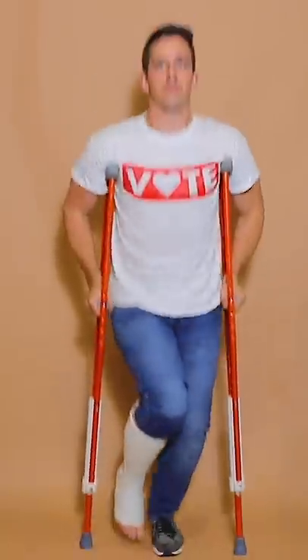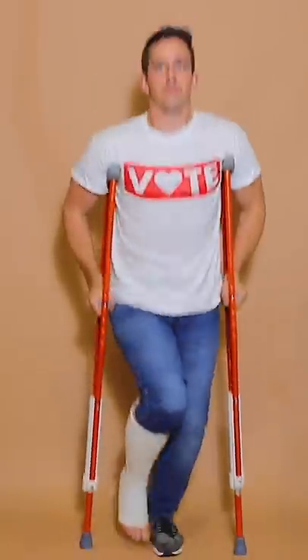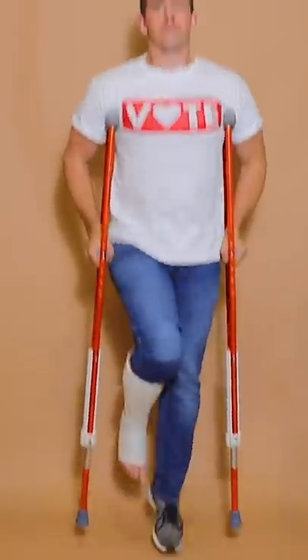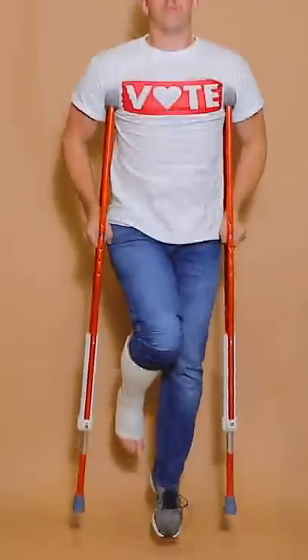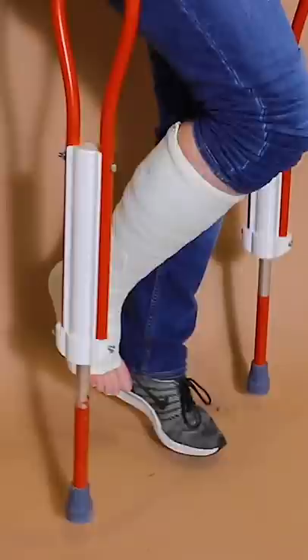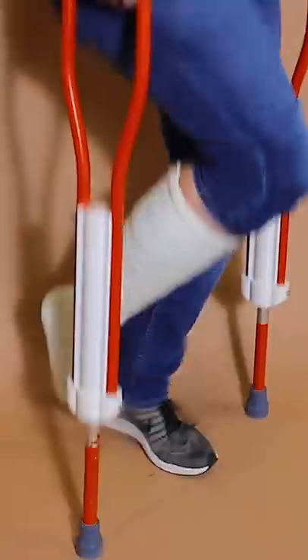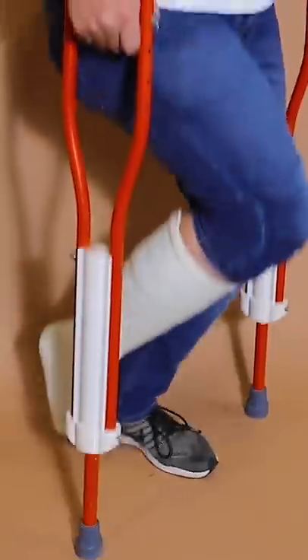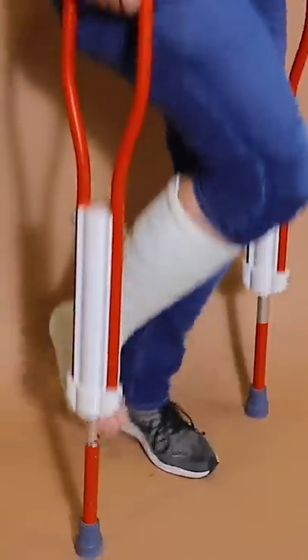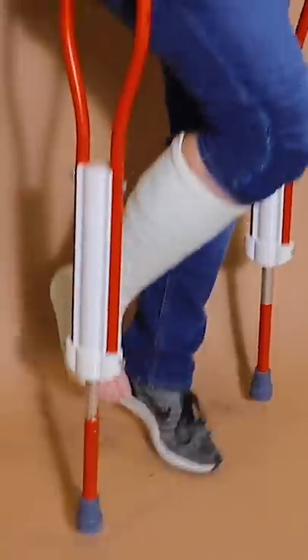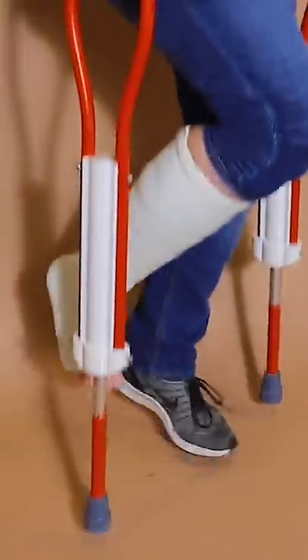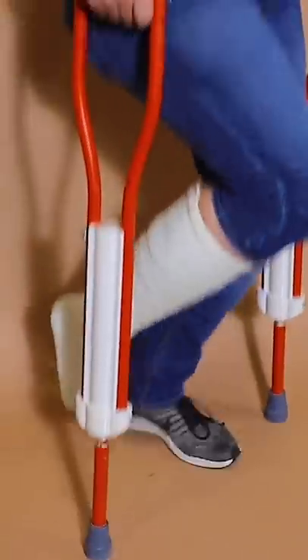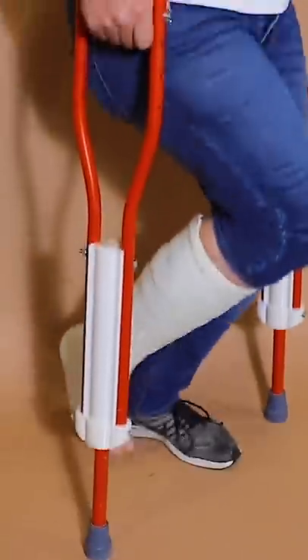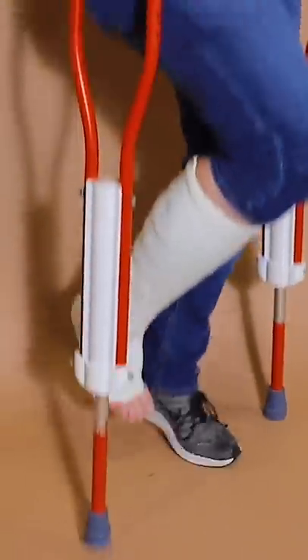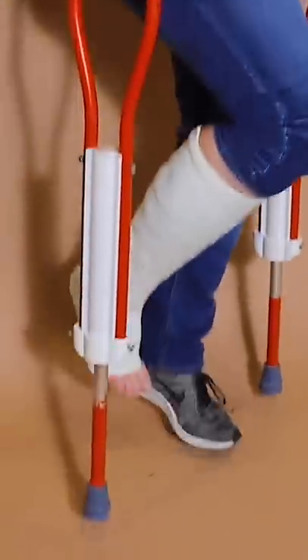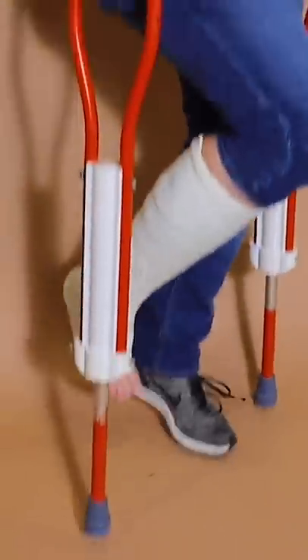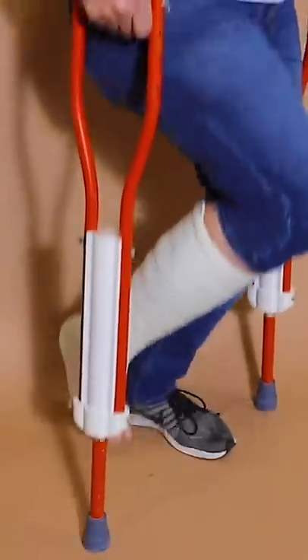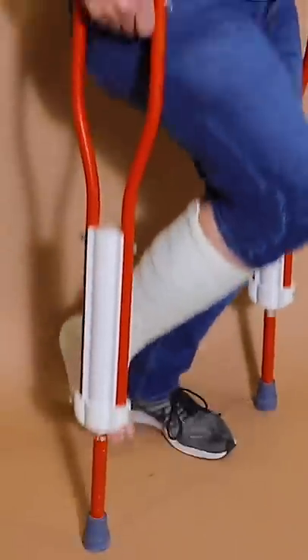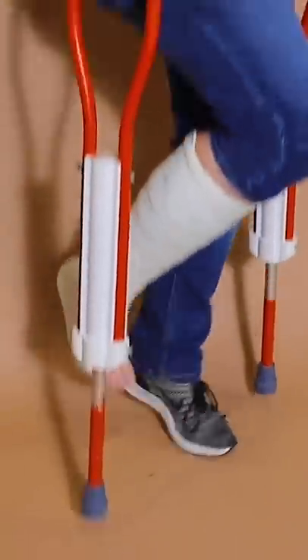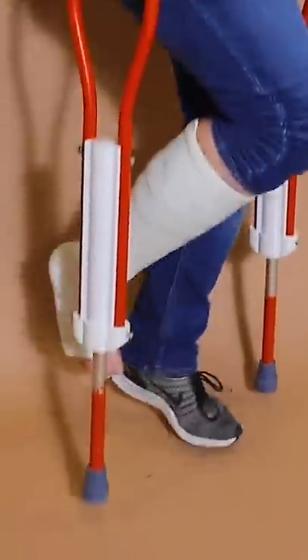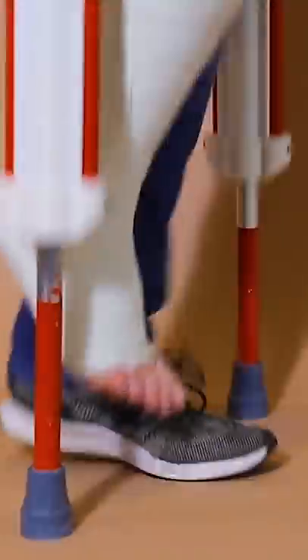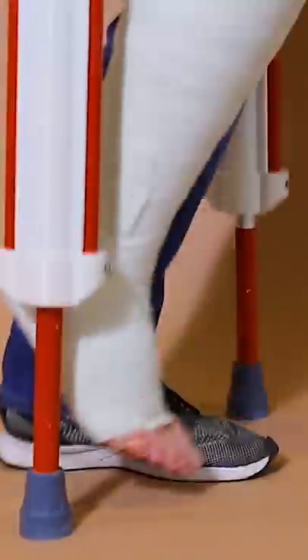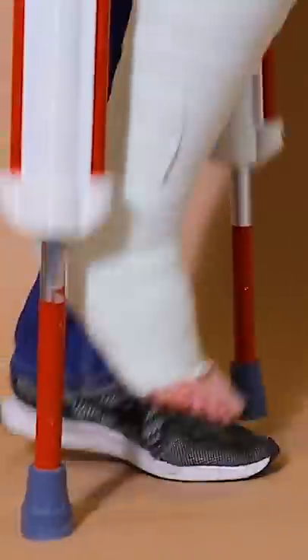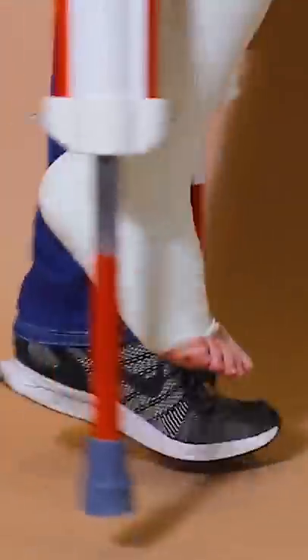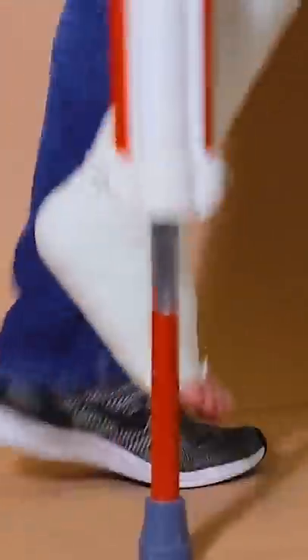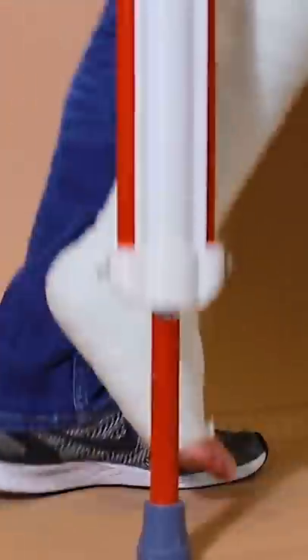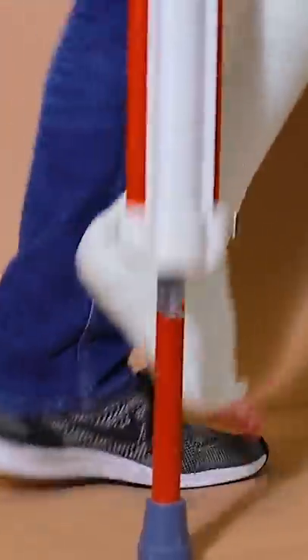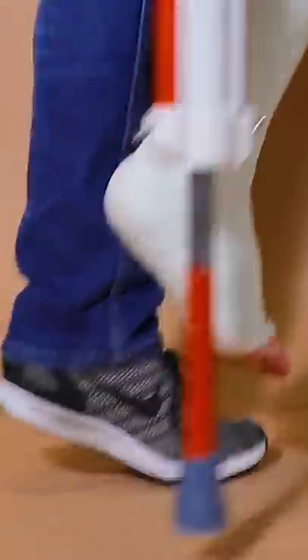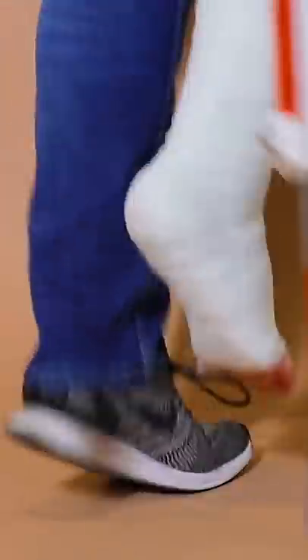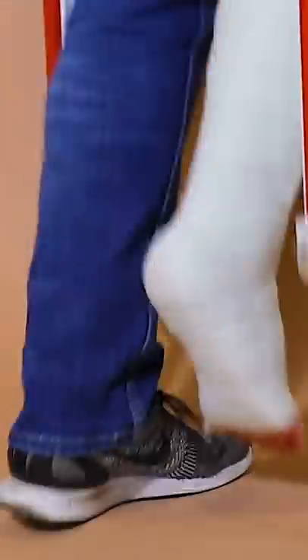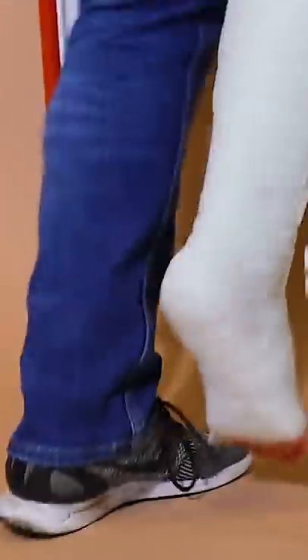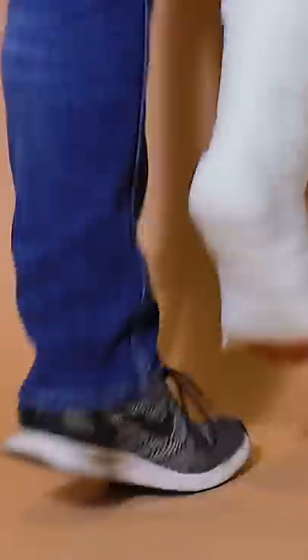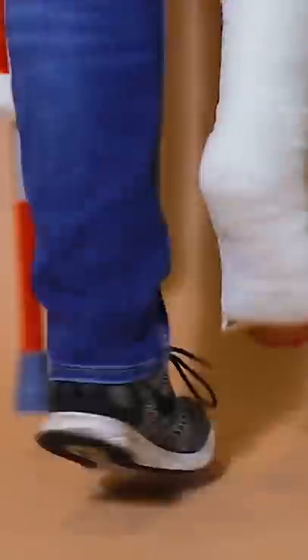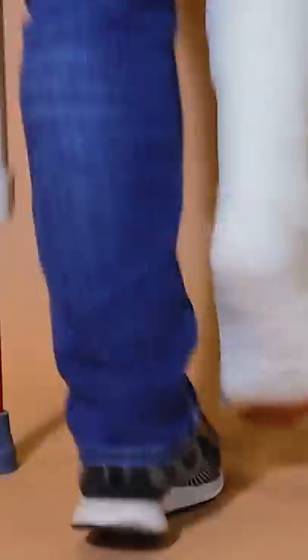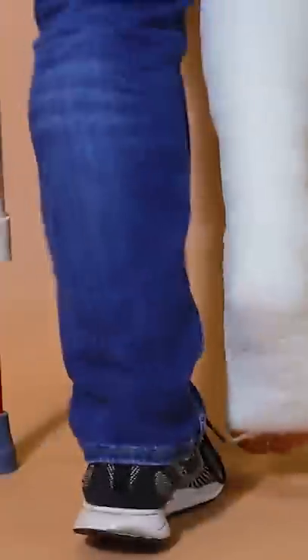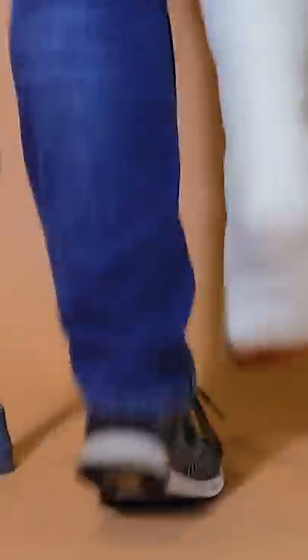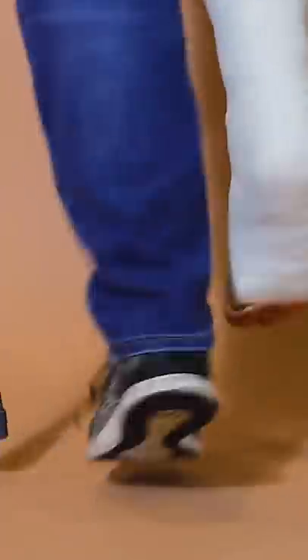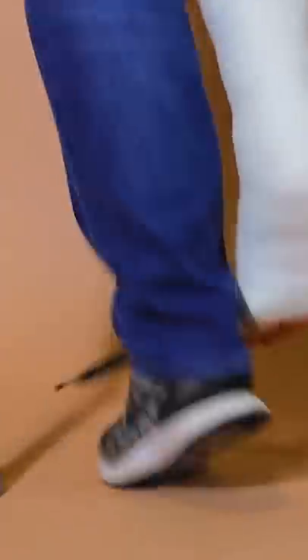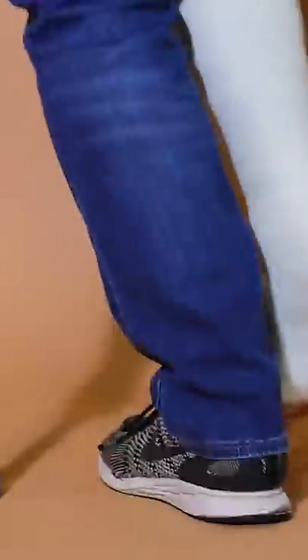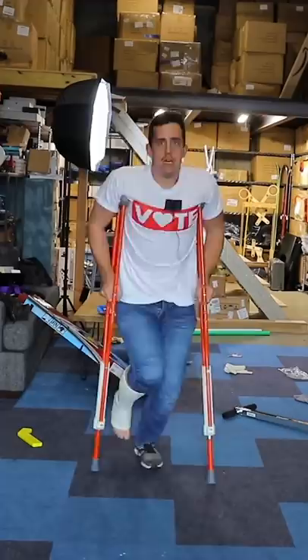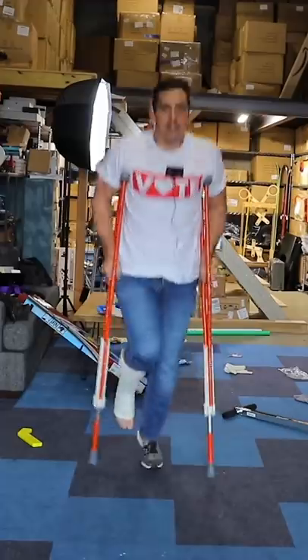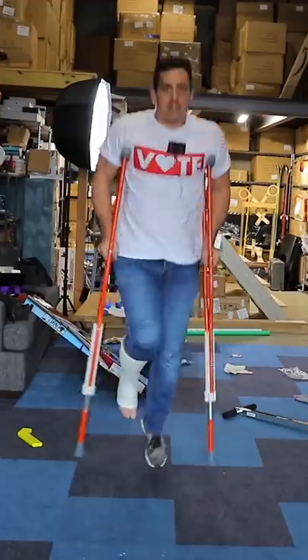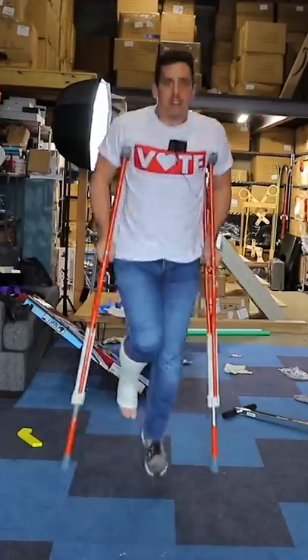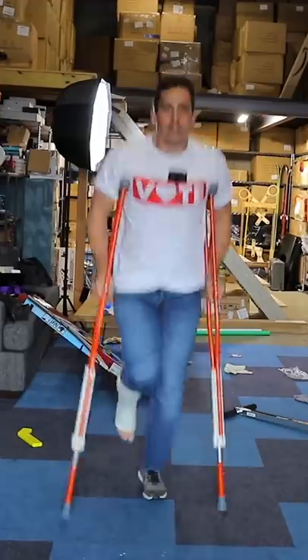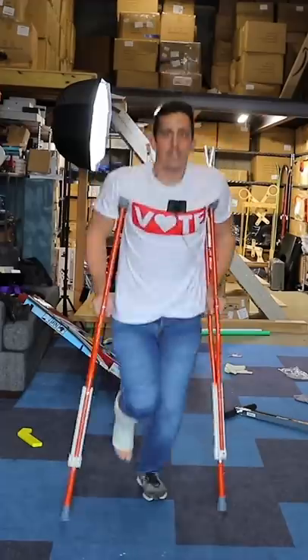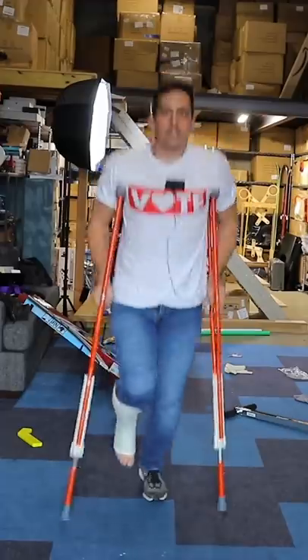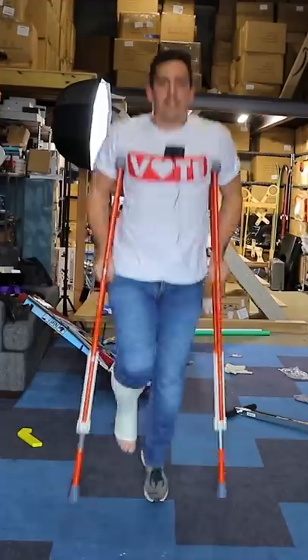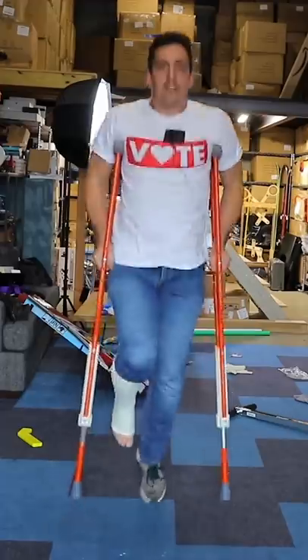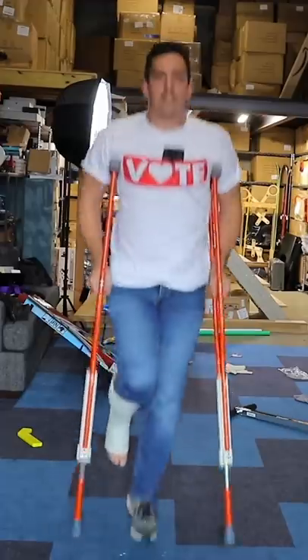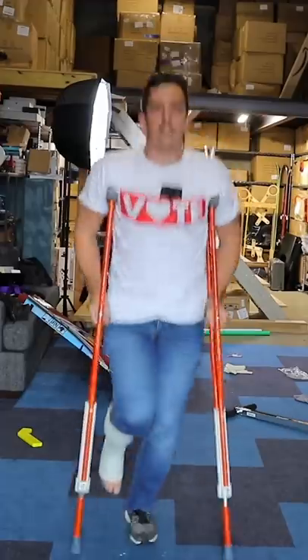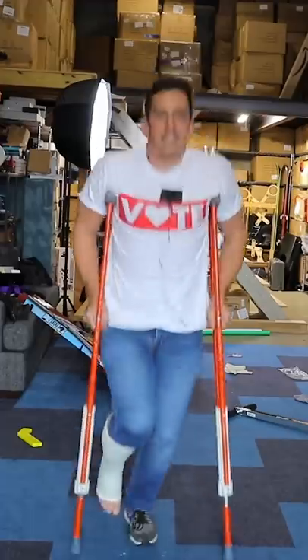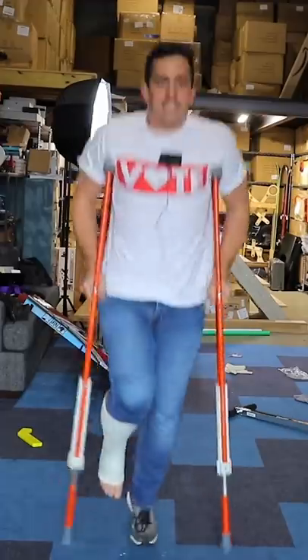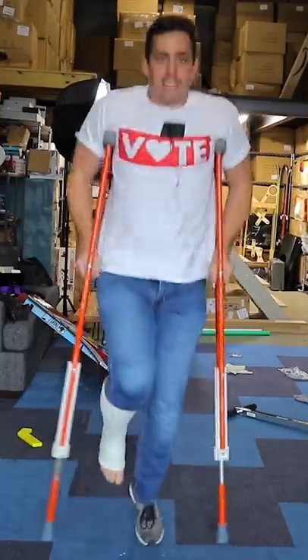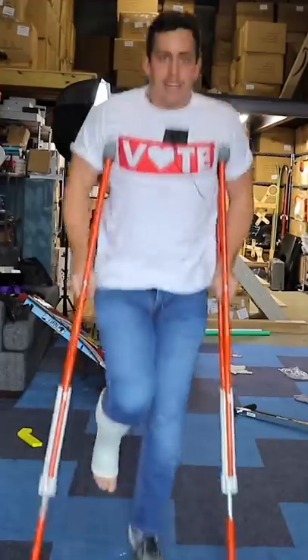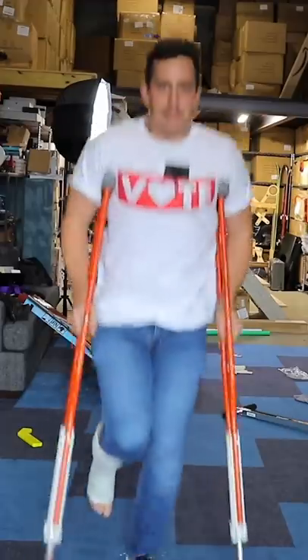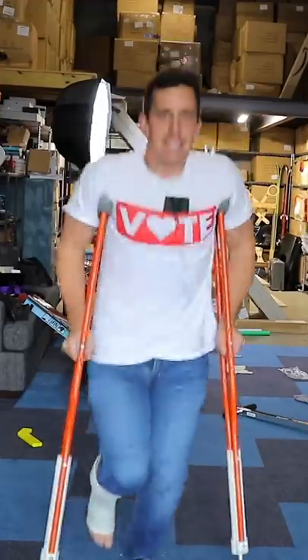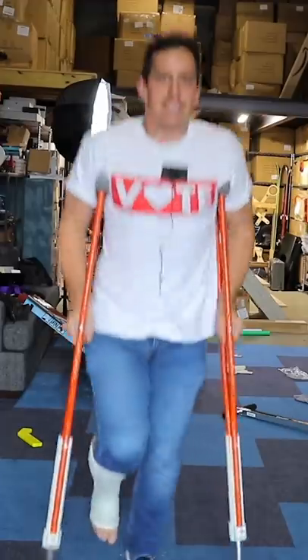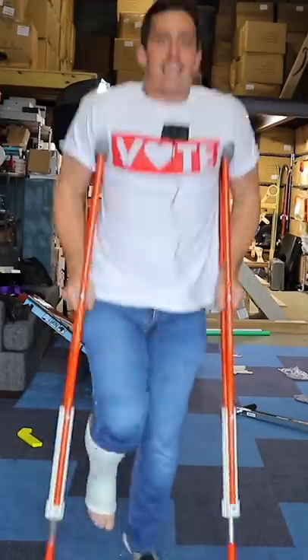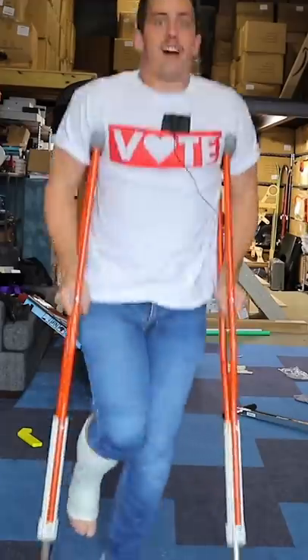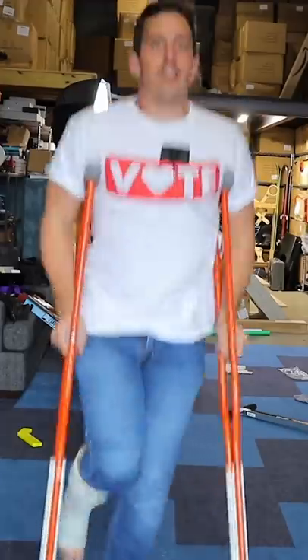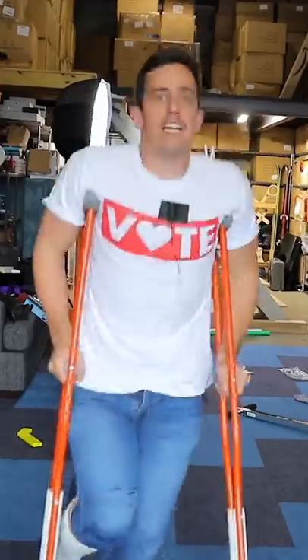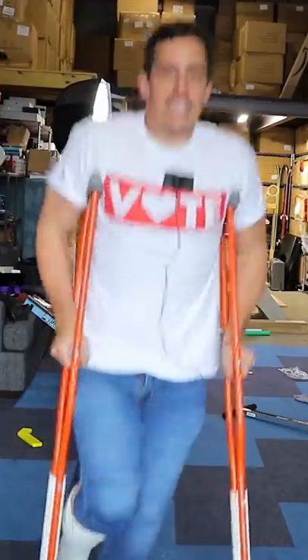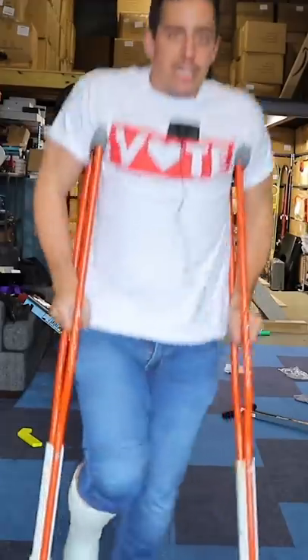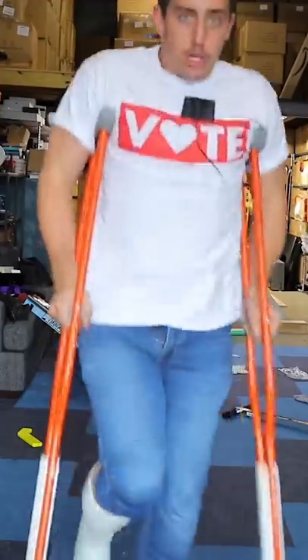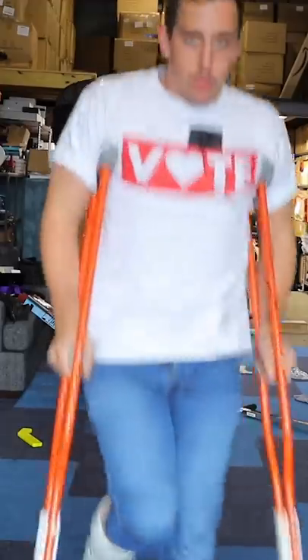I made some pogo stick crutches just to make breaking your leg a little bit more fun. Let me show you exactly how I made them.